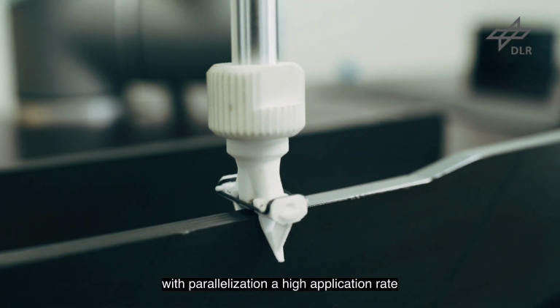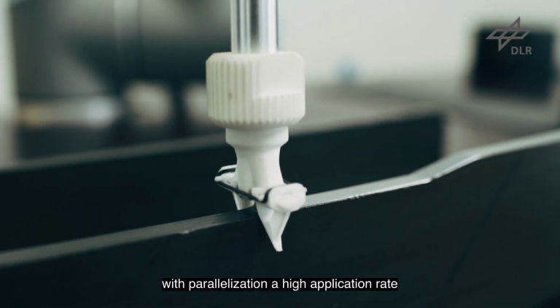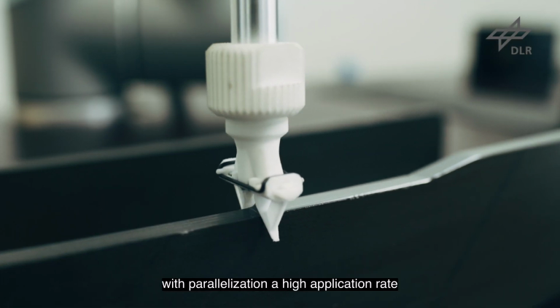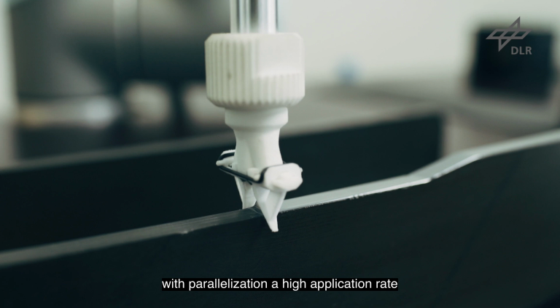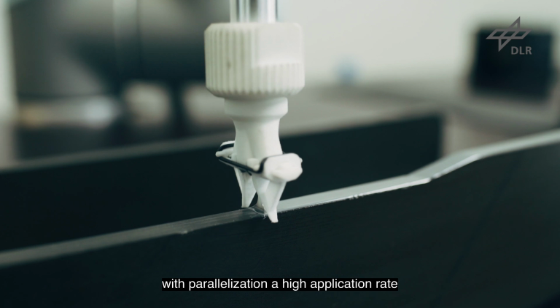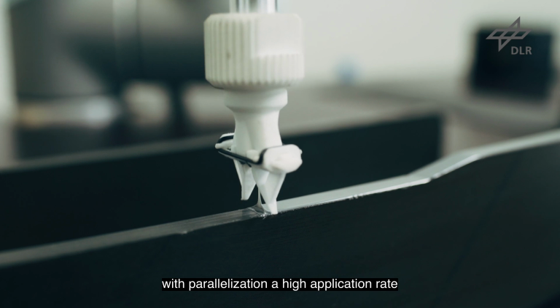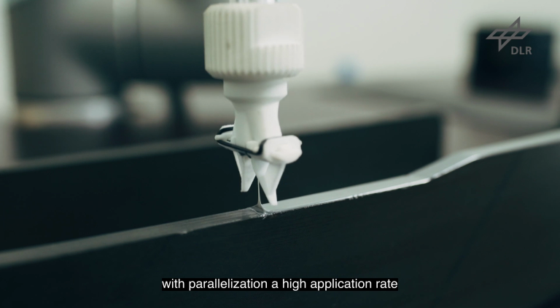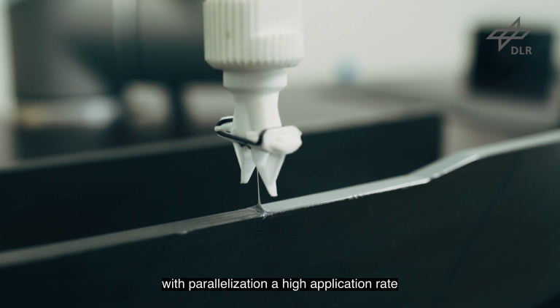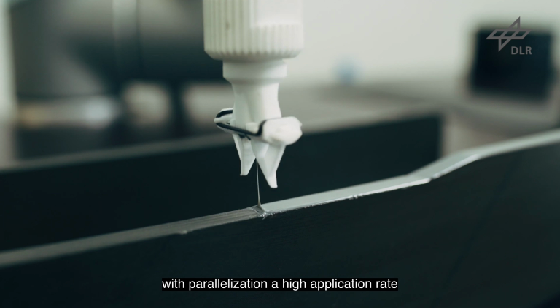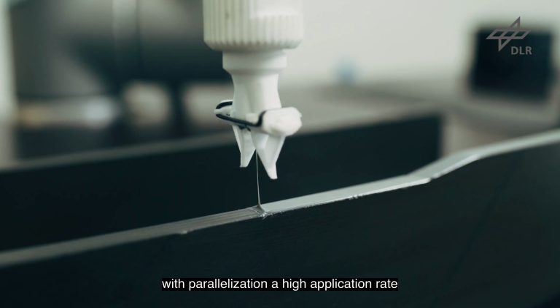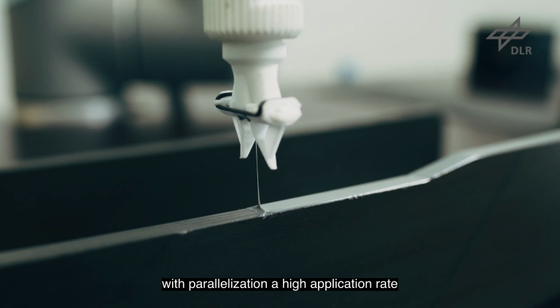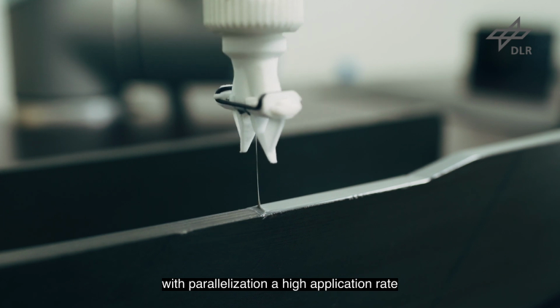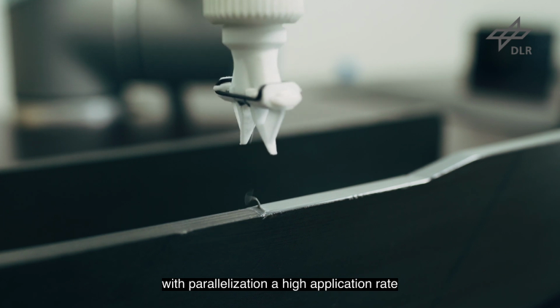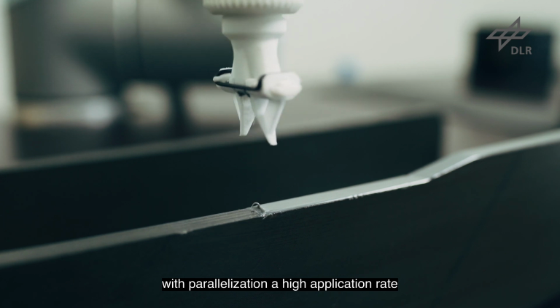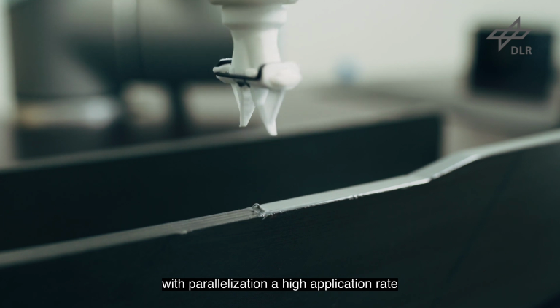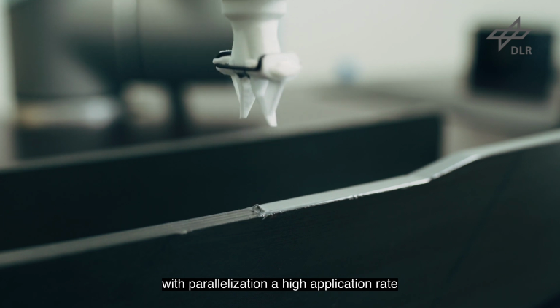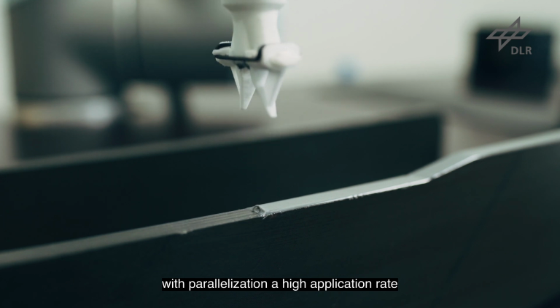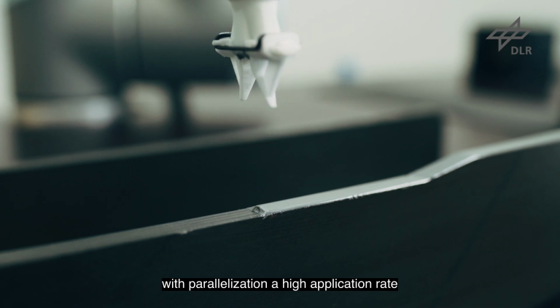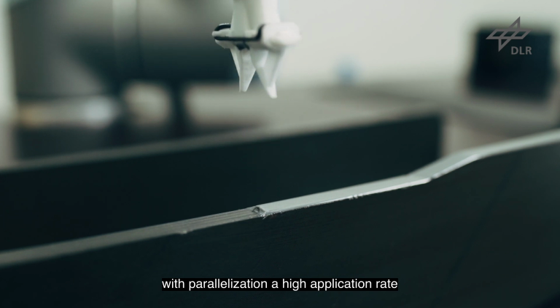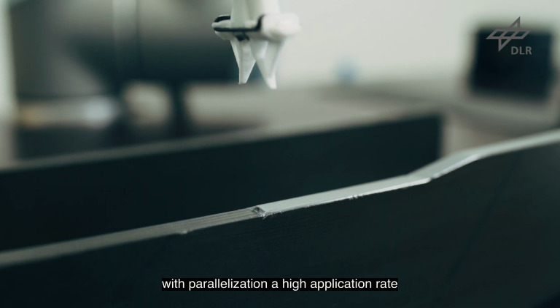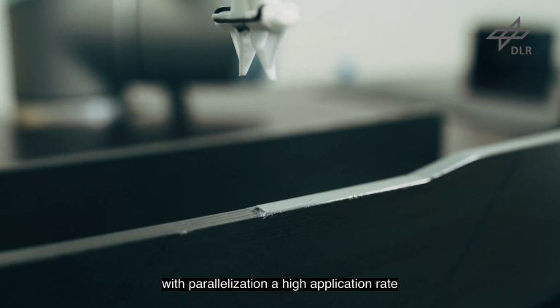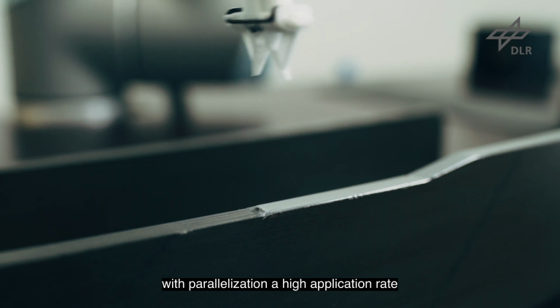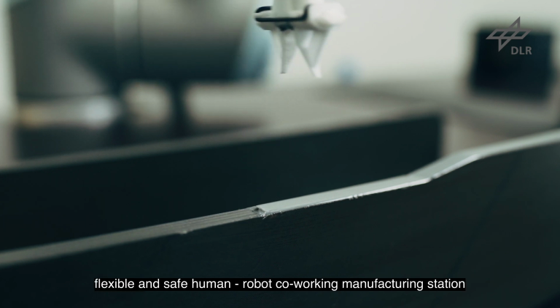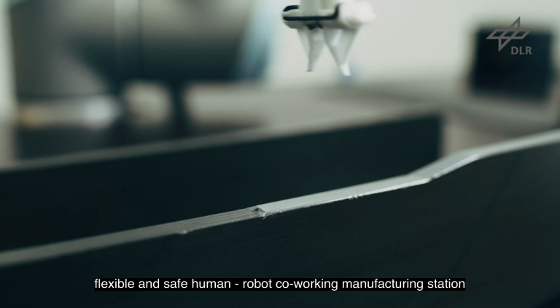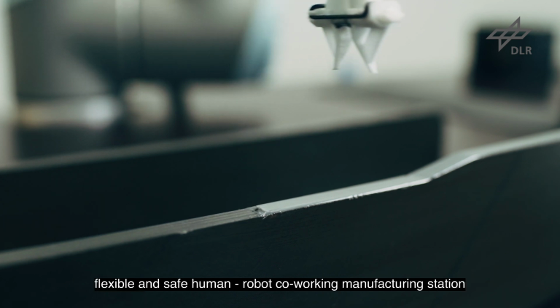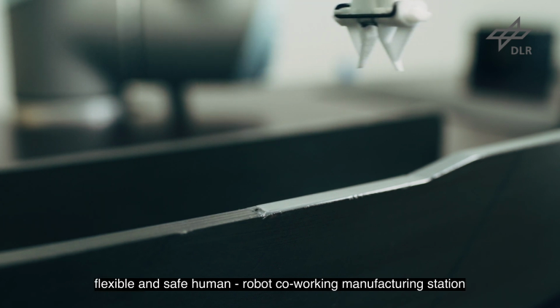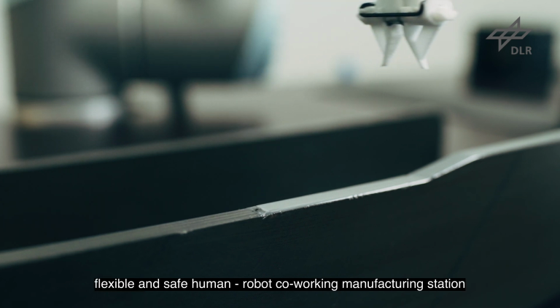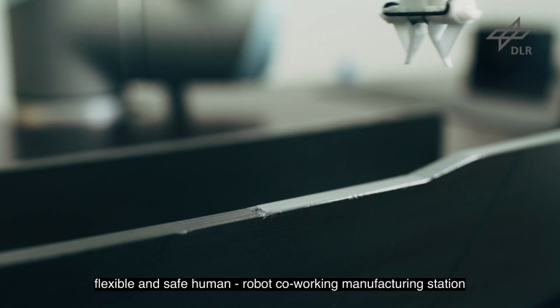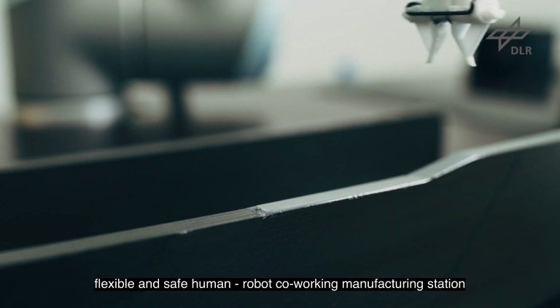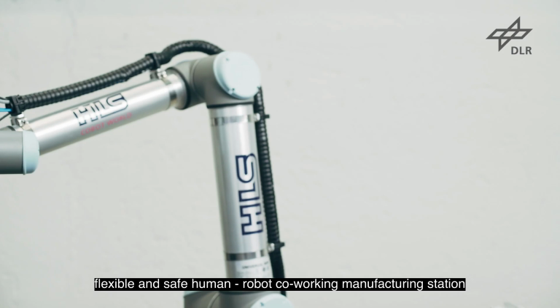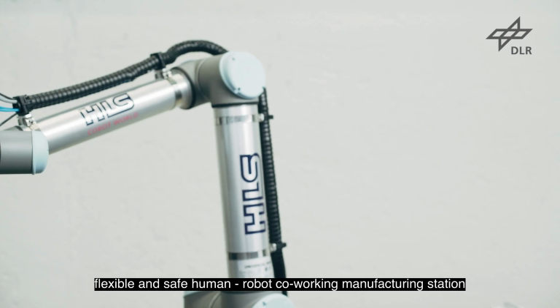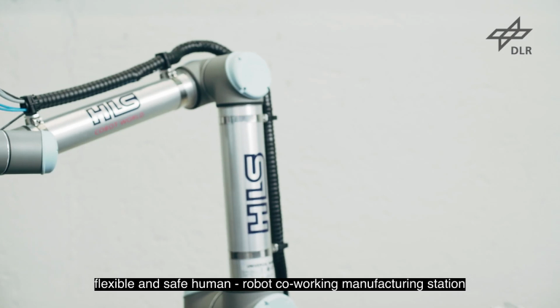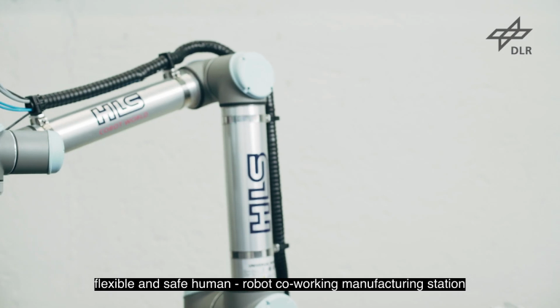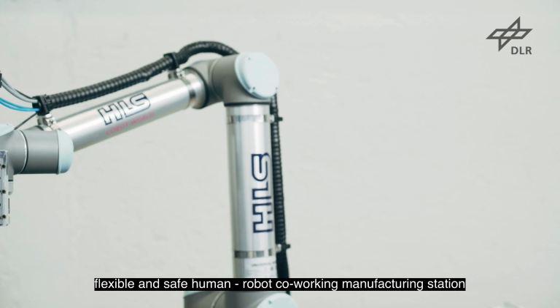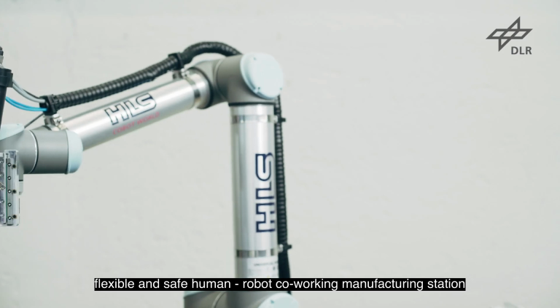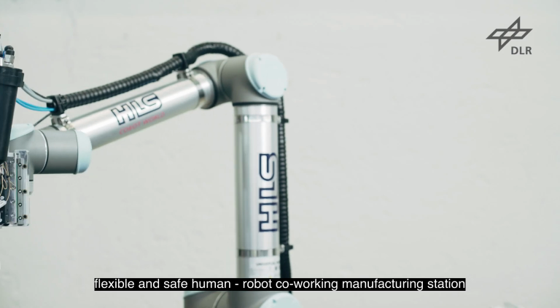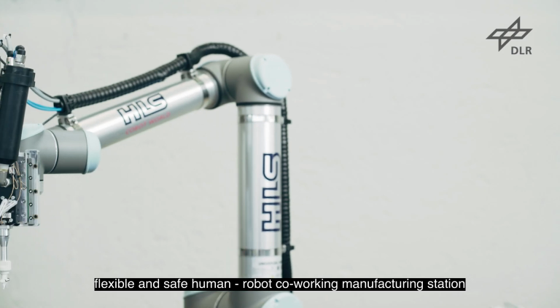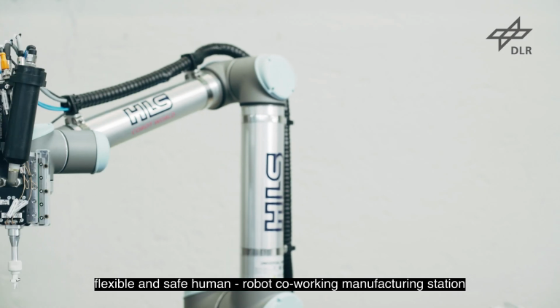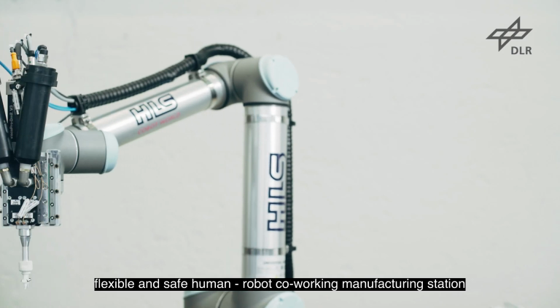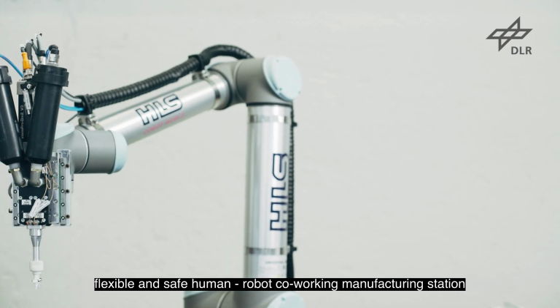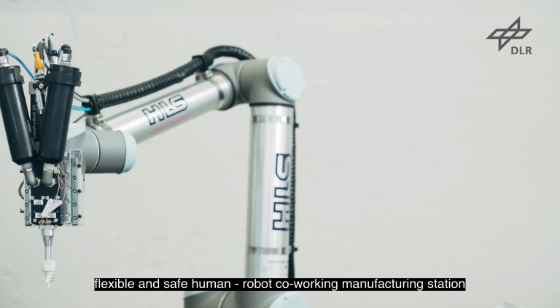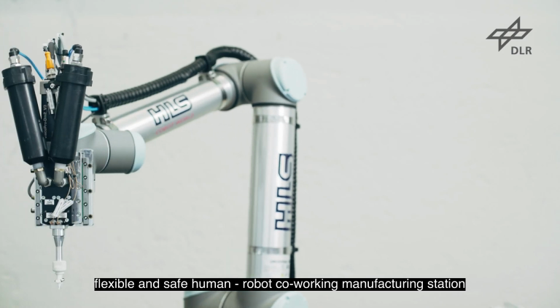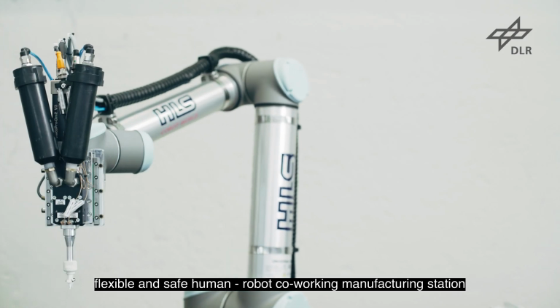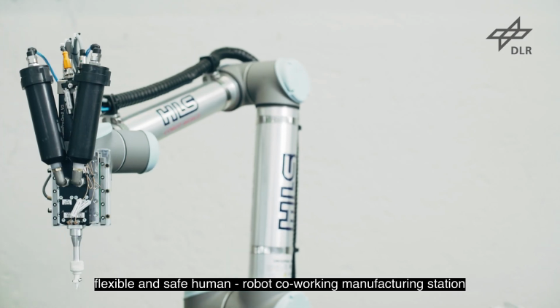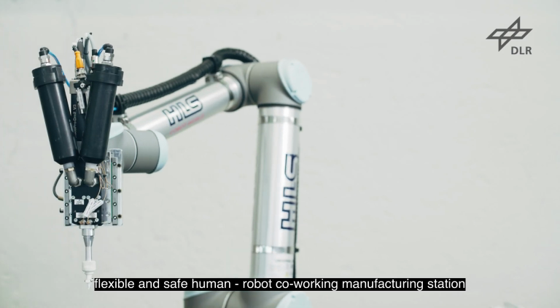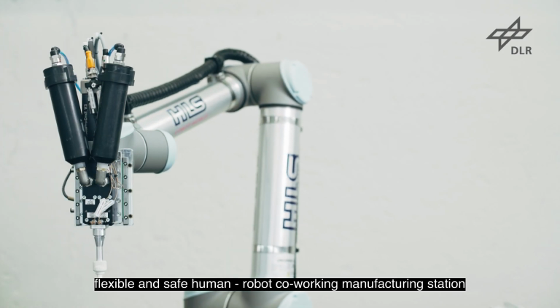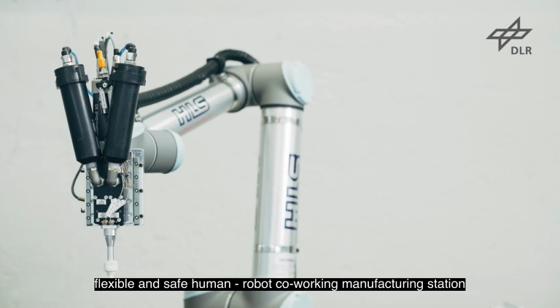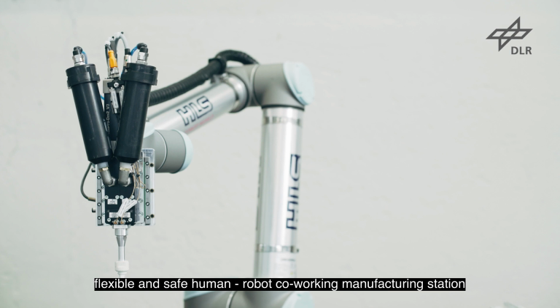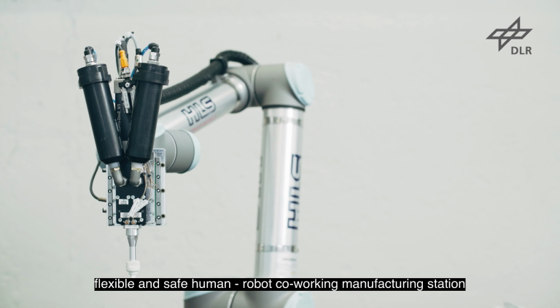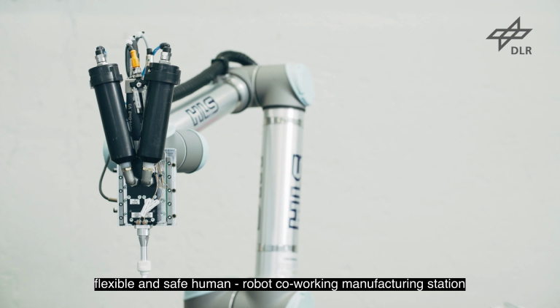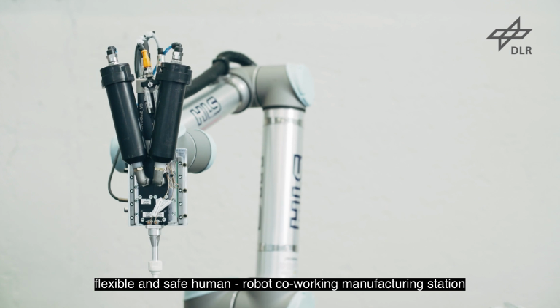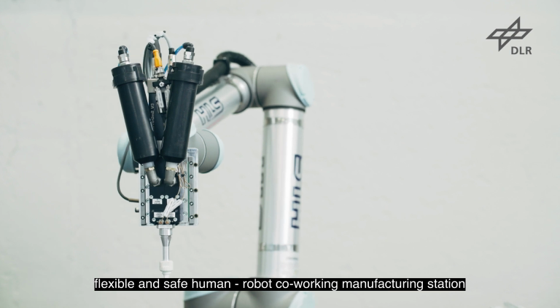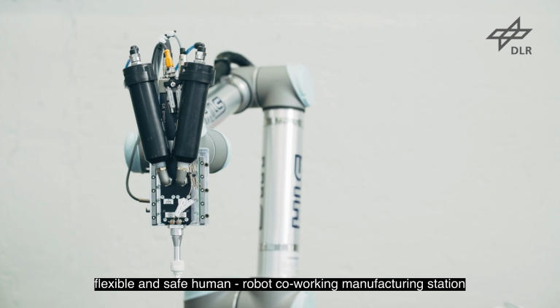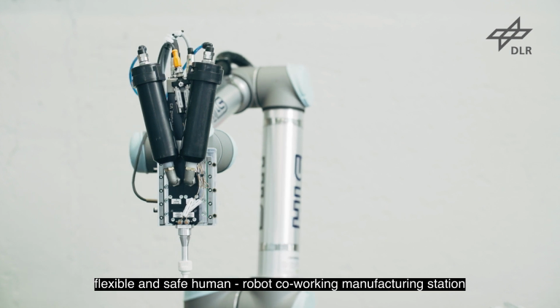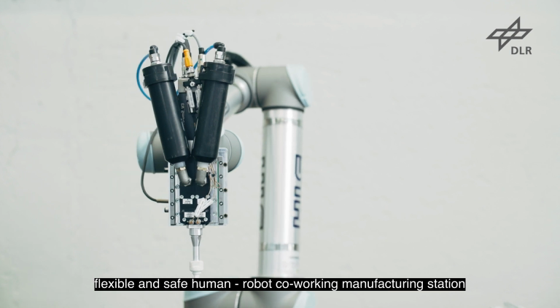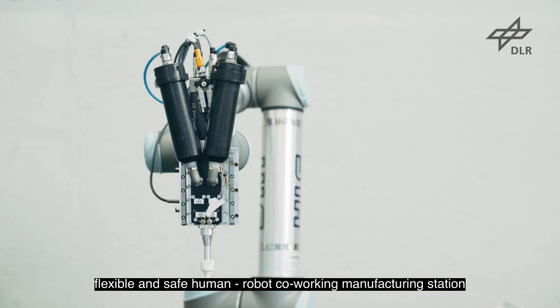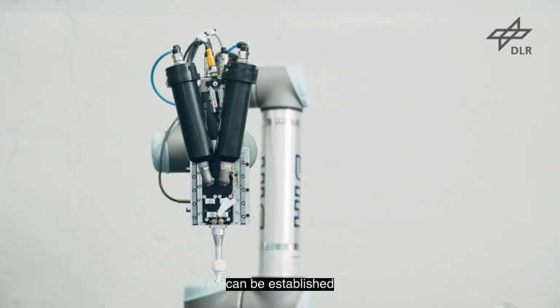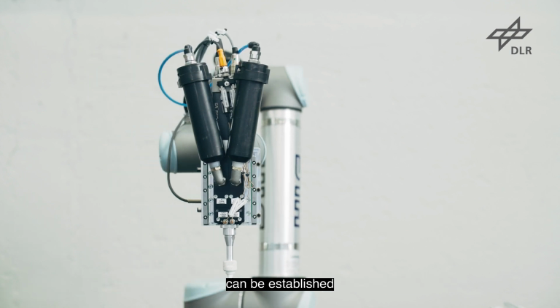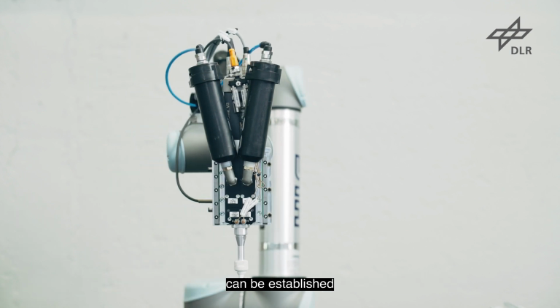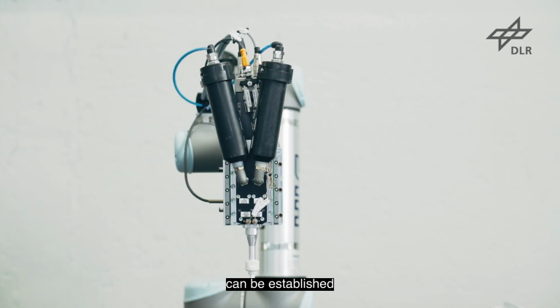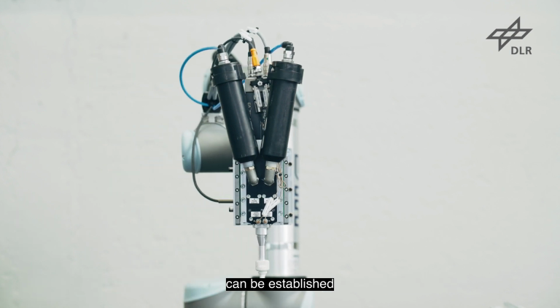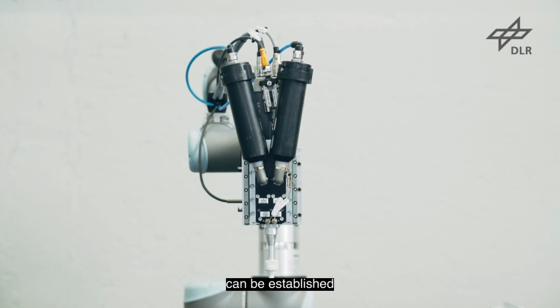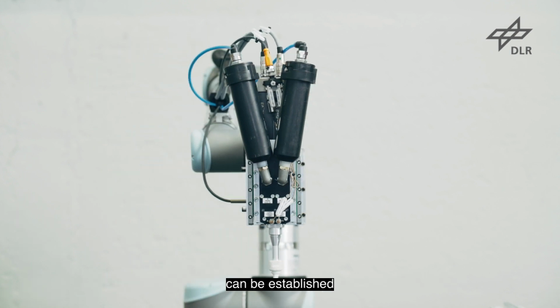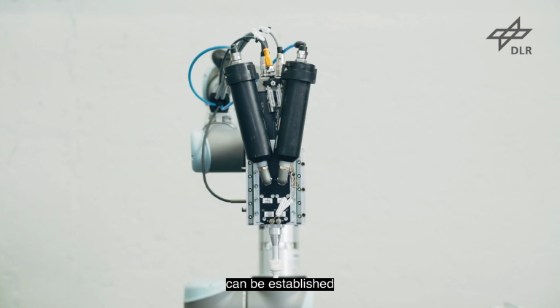With parallelization, a high application rate, flexible and safe human-robot co-working manufacturing station can be established.